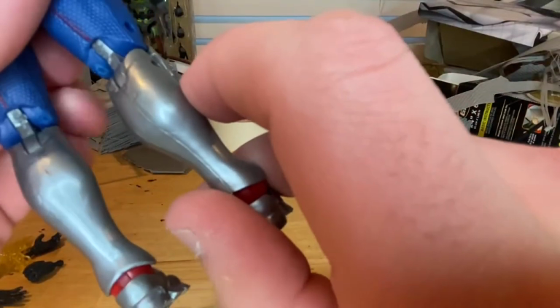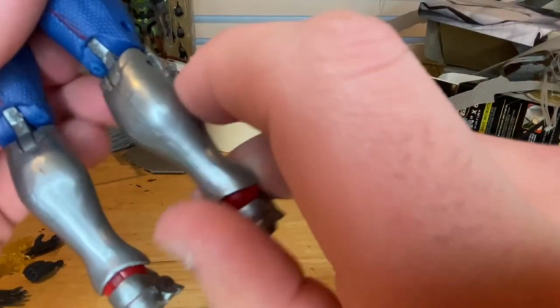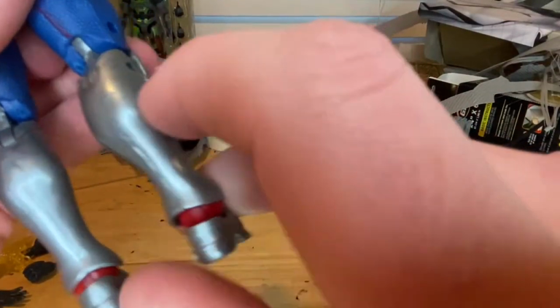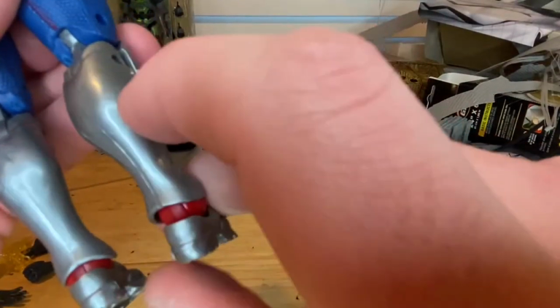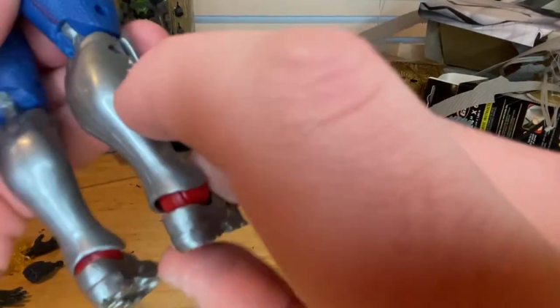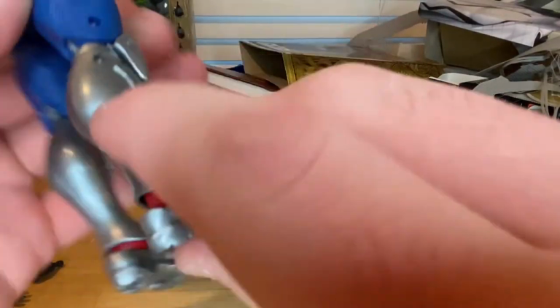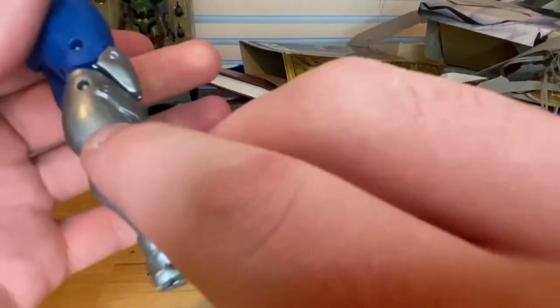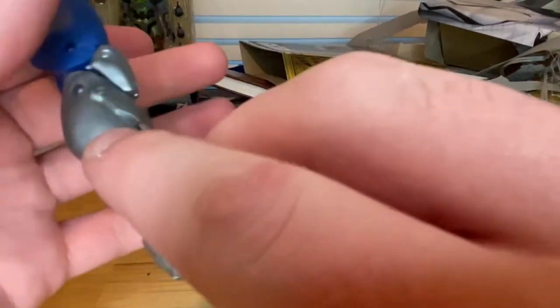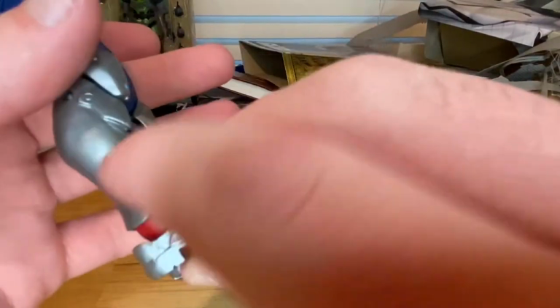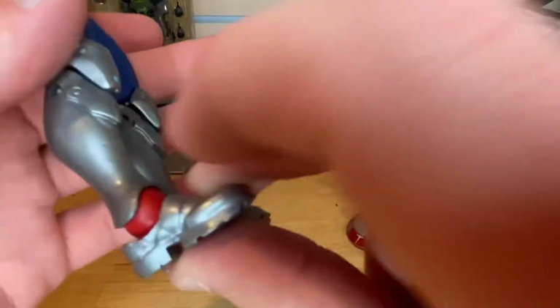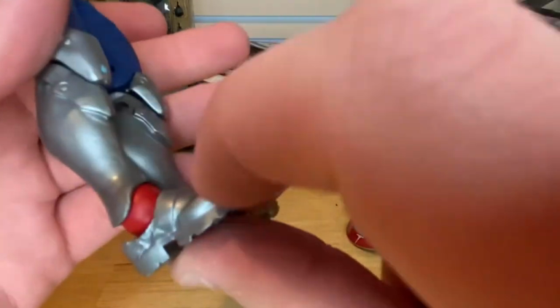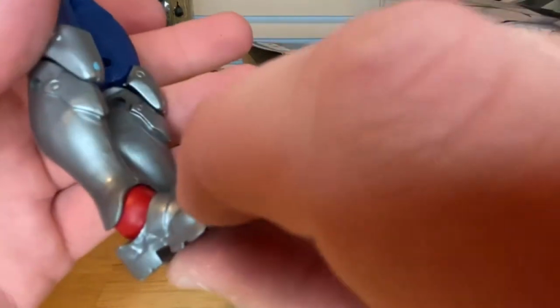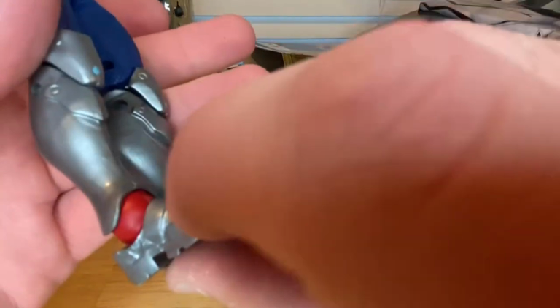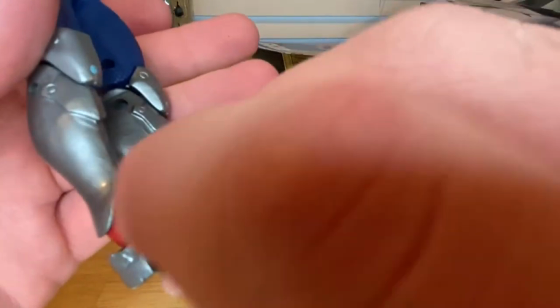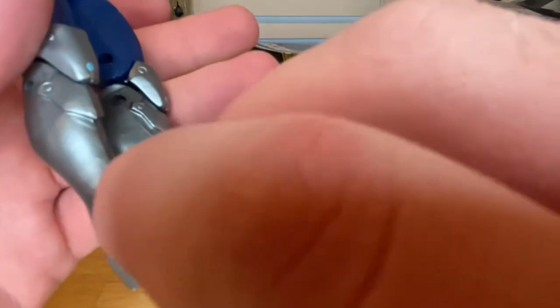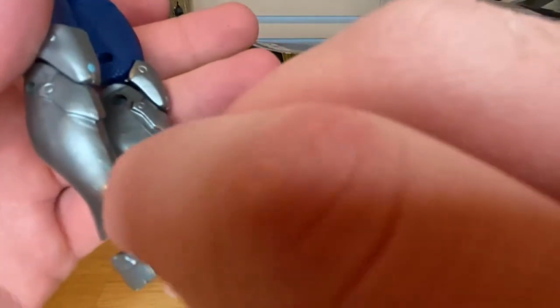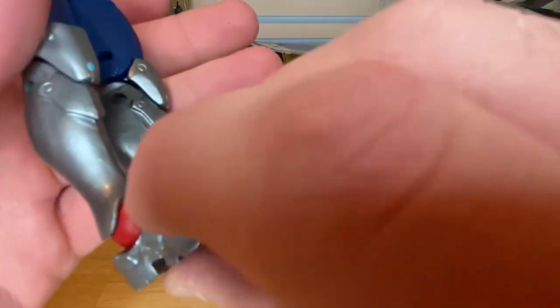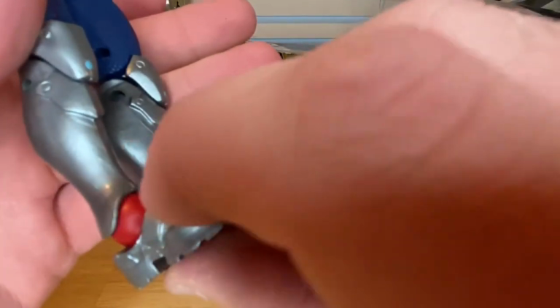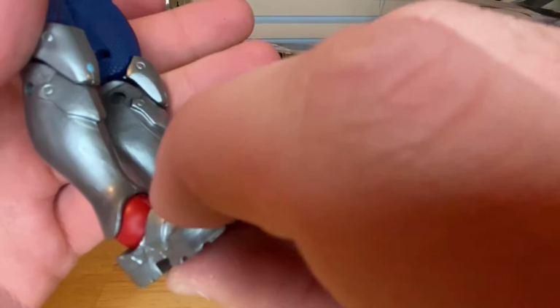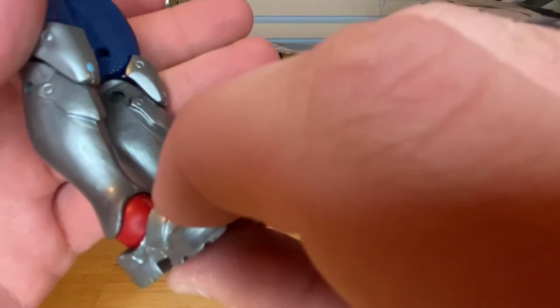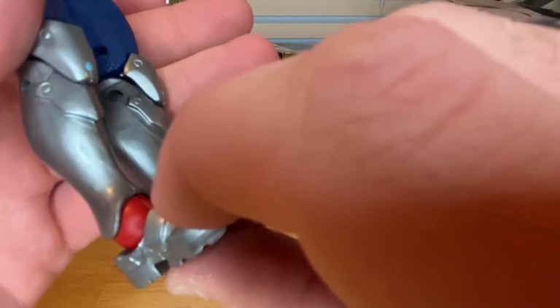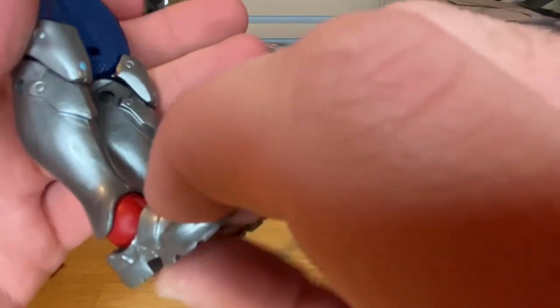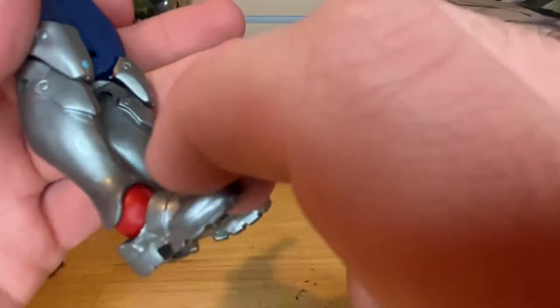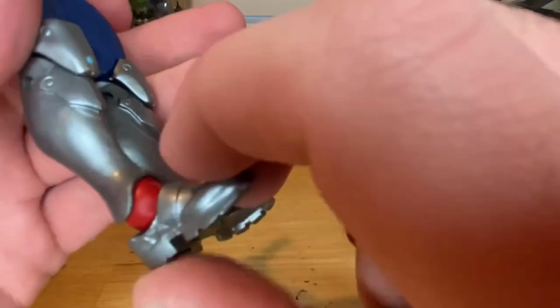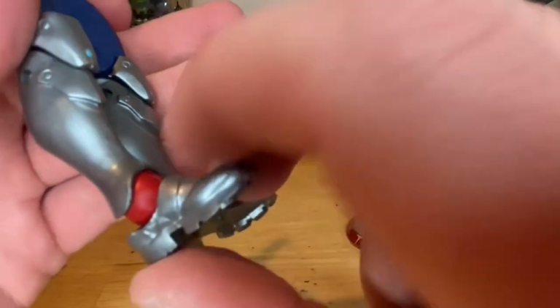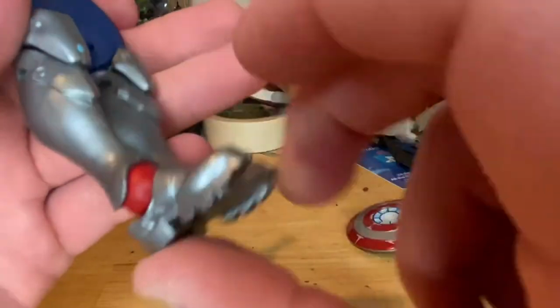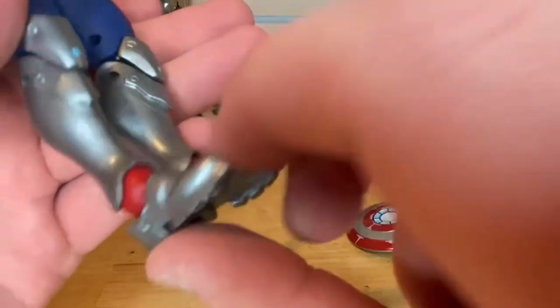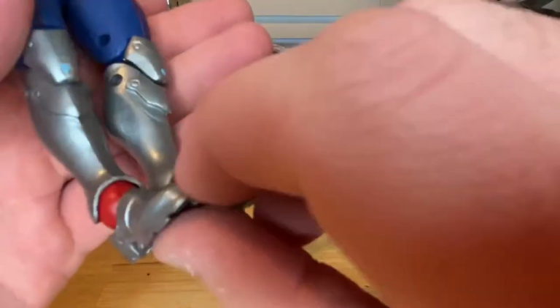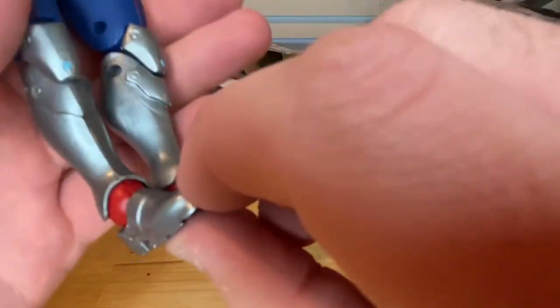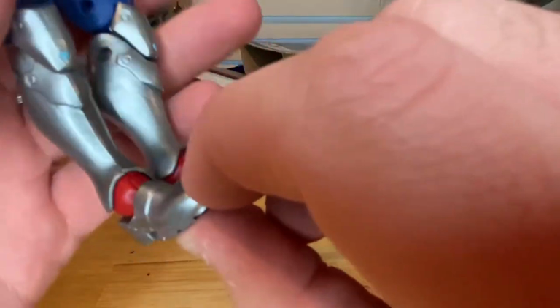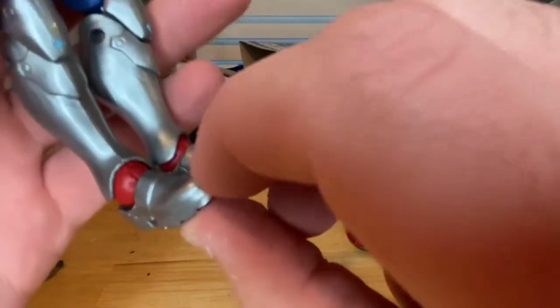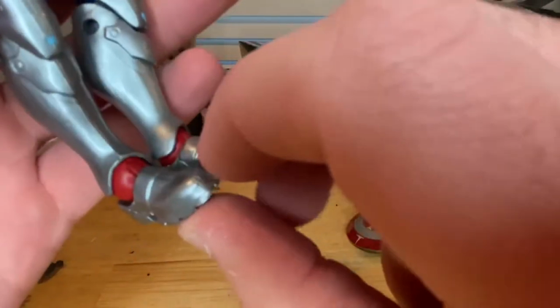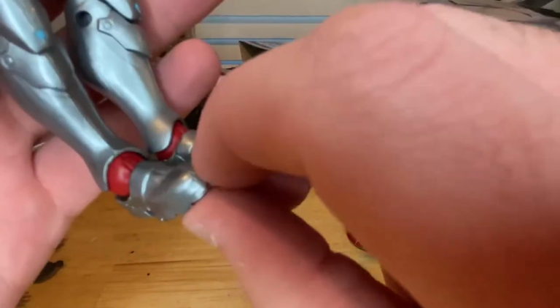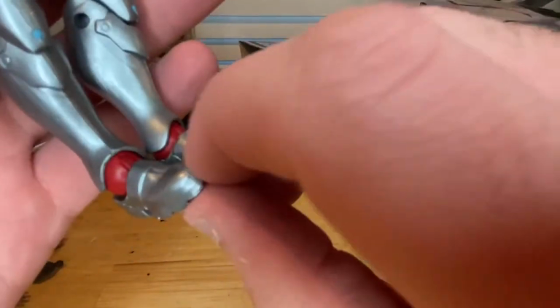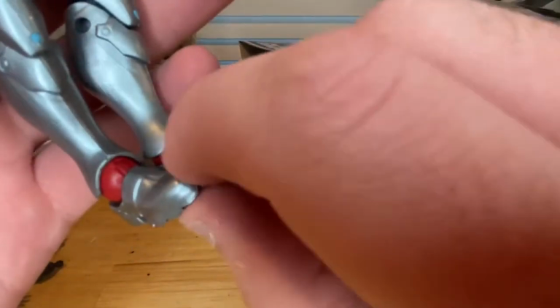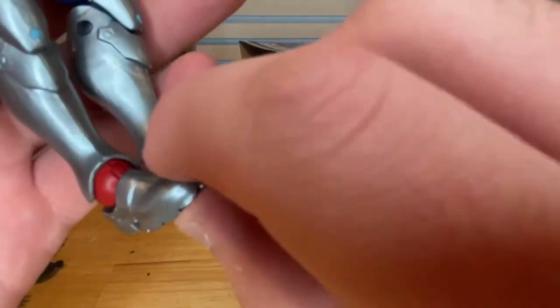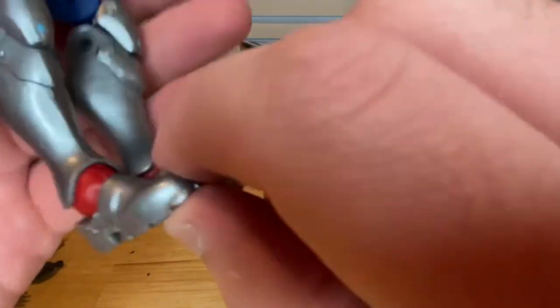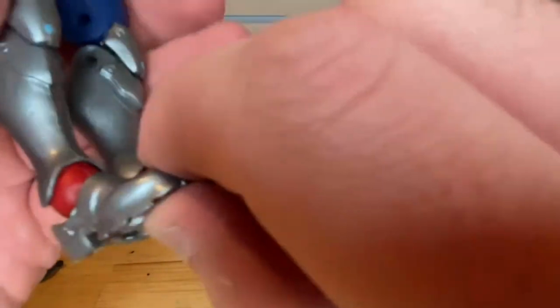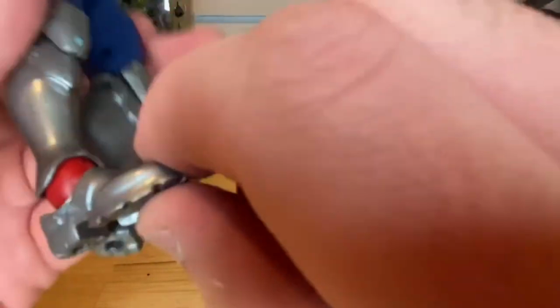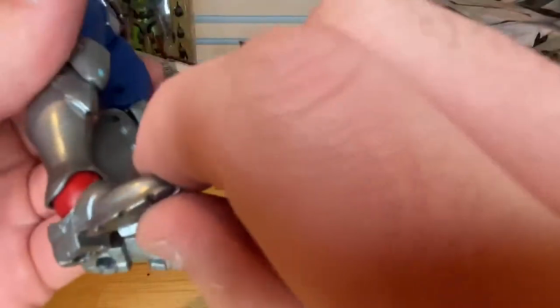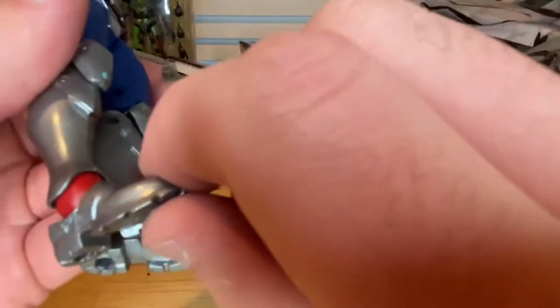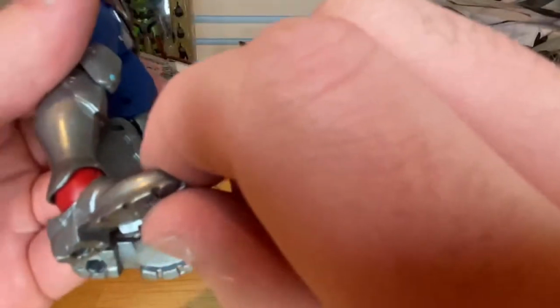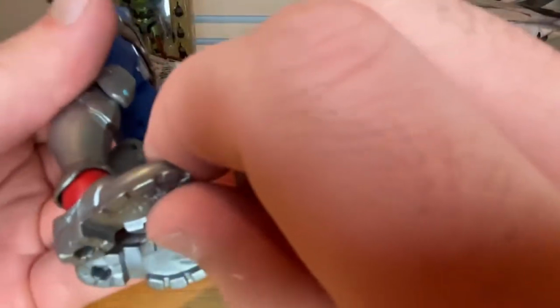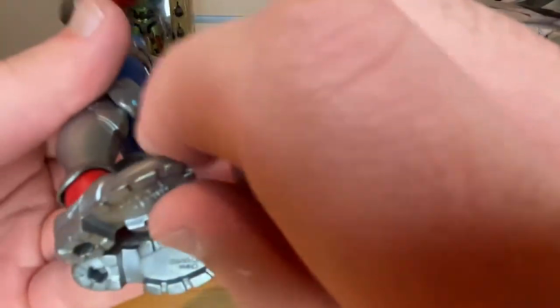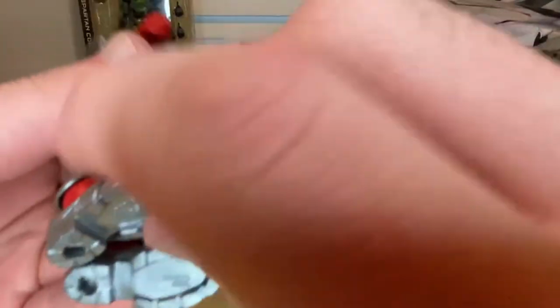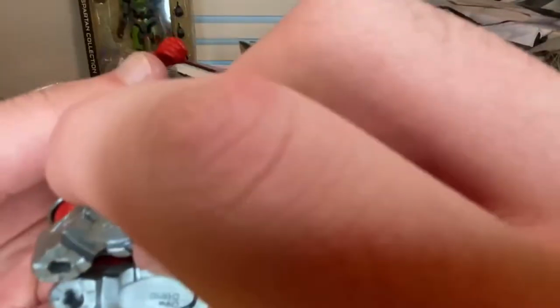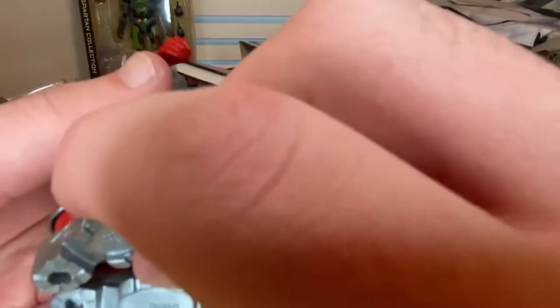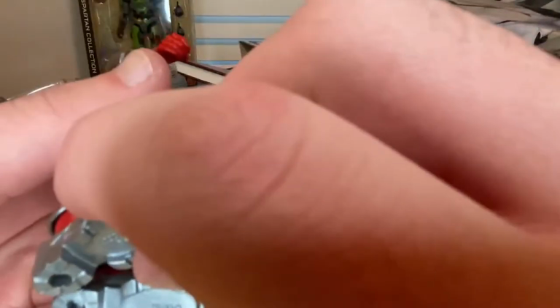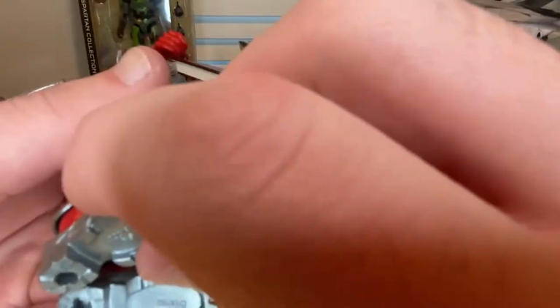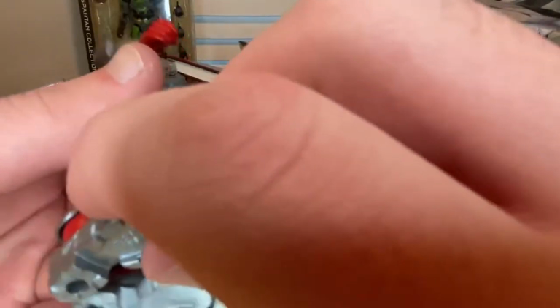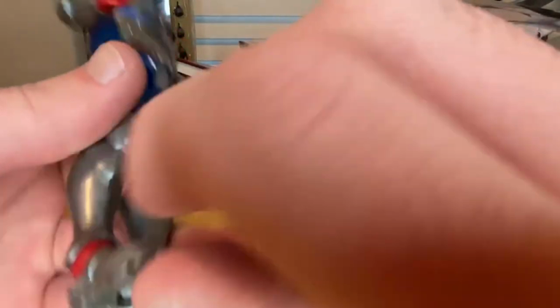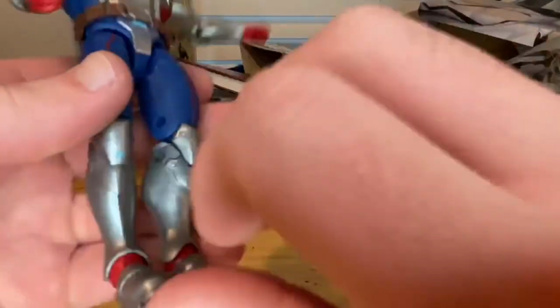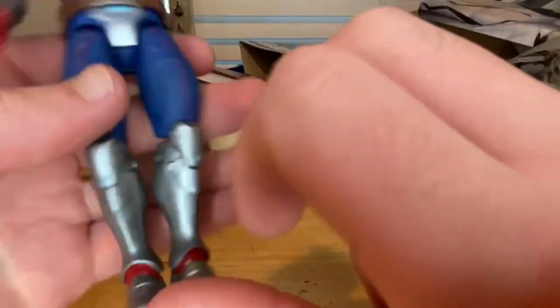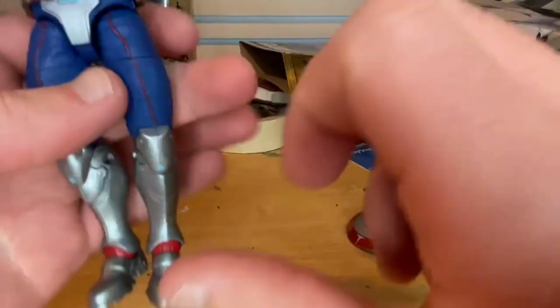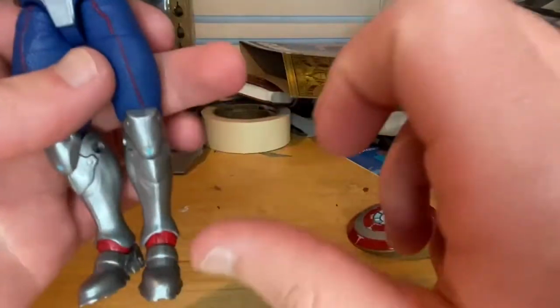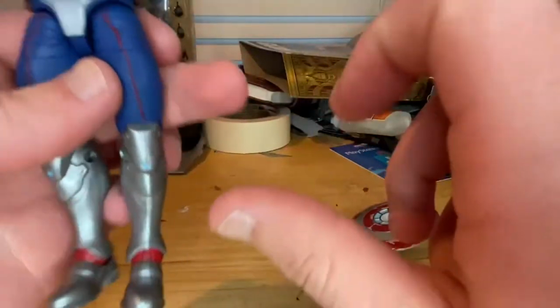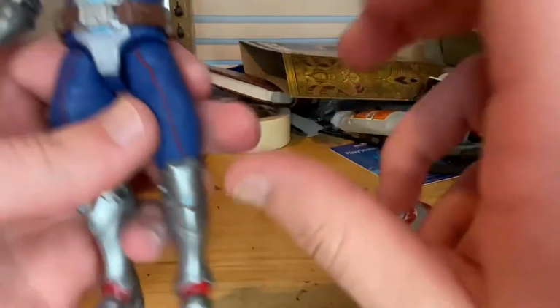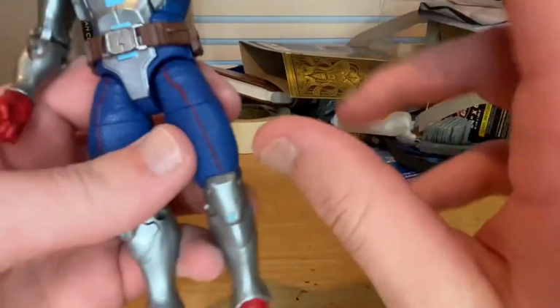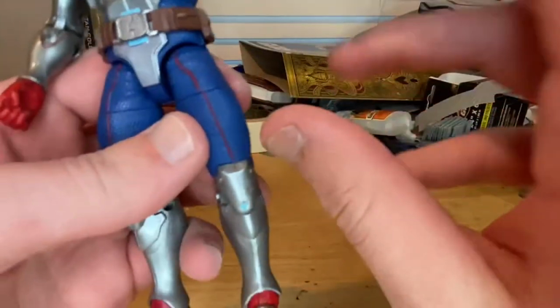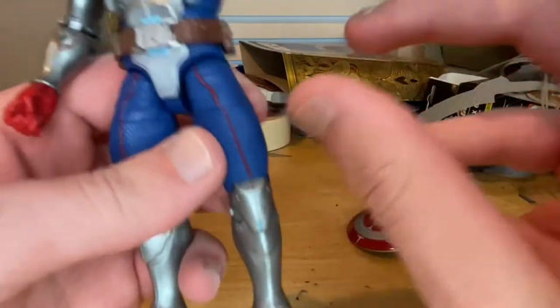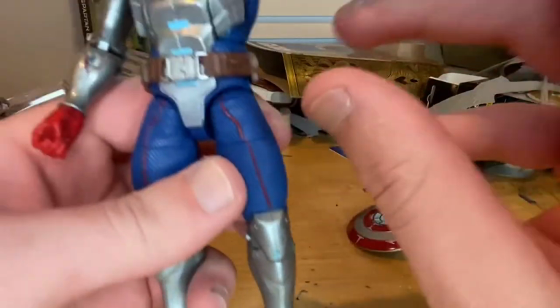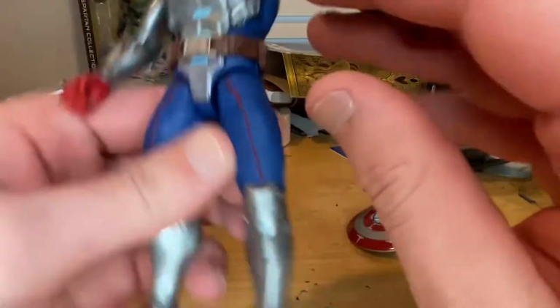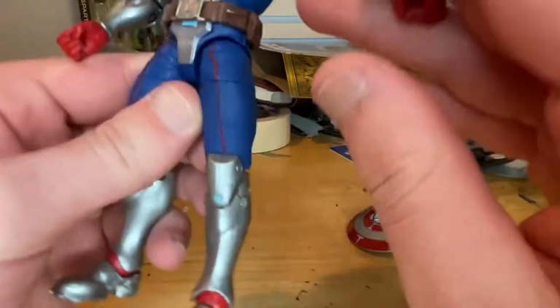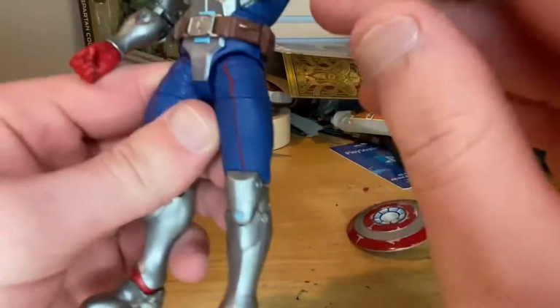You get this blue with nice sculpting and red lining down the middle of the leg. Knee pads have that little blue detail with nice little bolts. Sadly we still get the peg holes on both the elbows and knees. You get these nice cool-looking boots or shin guards here.